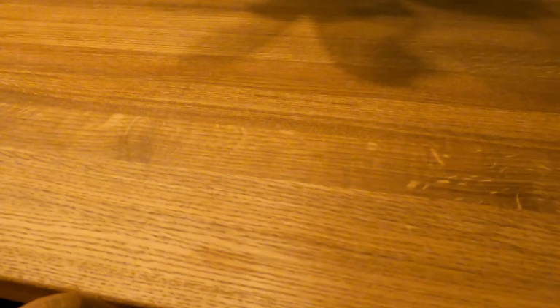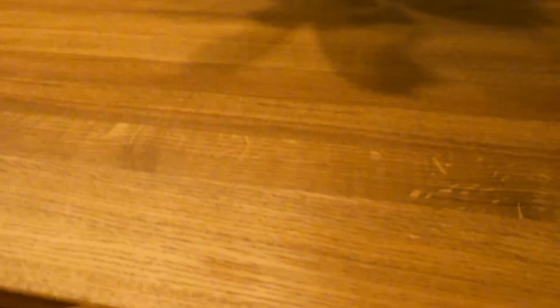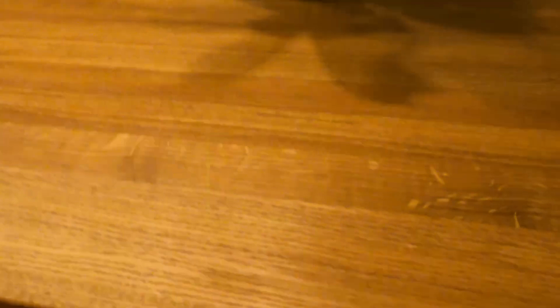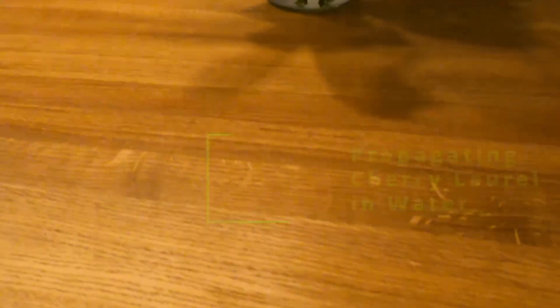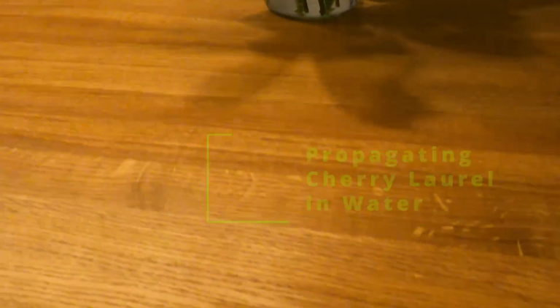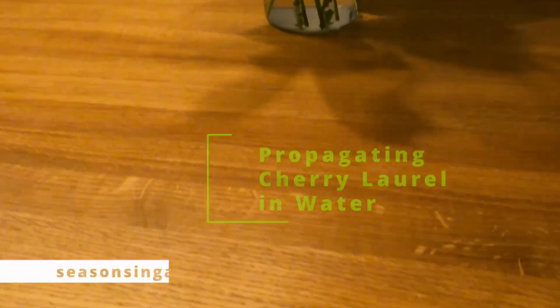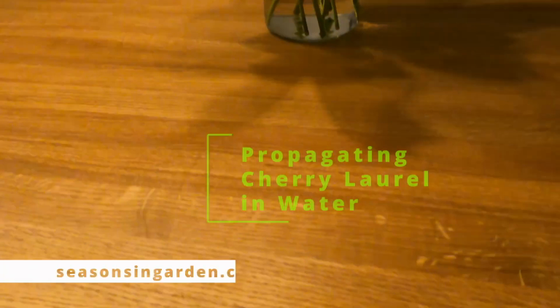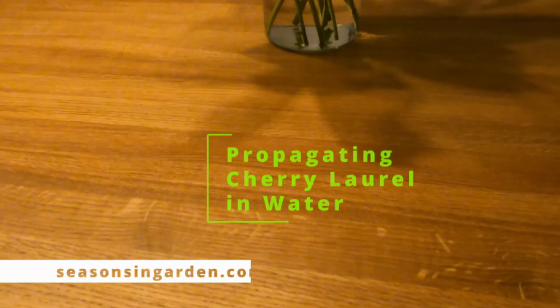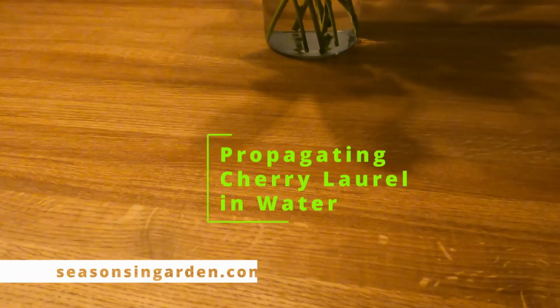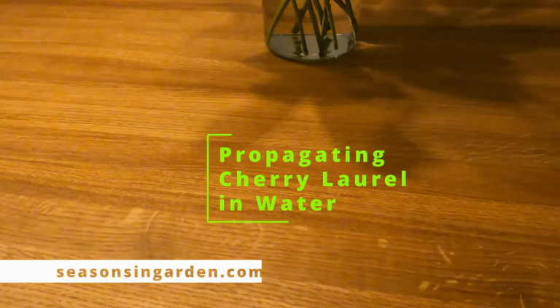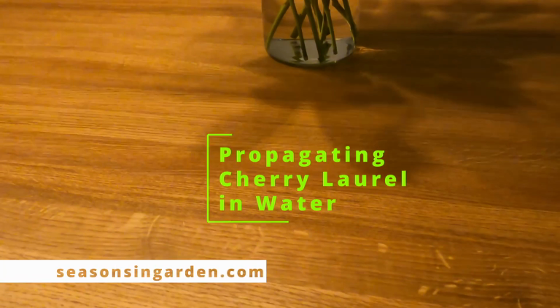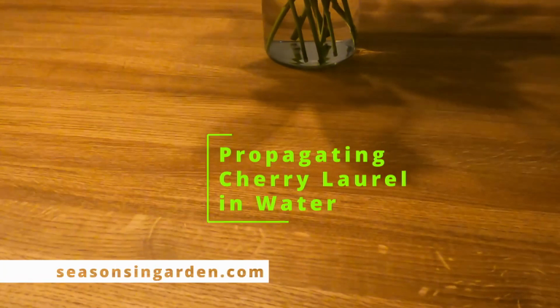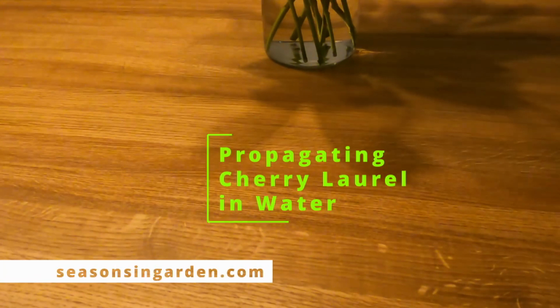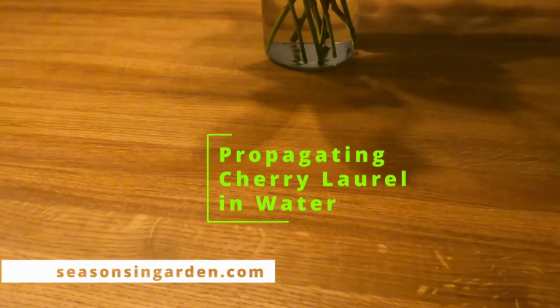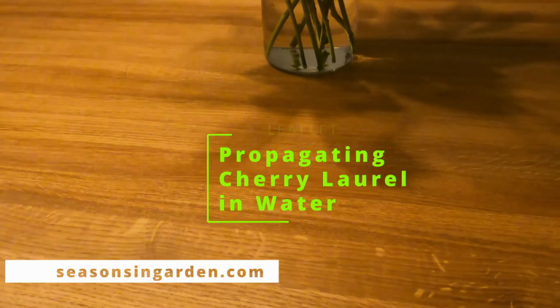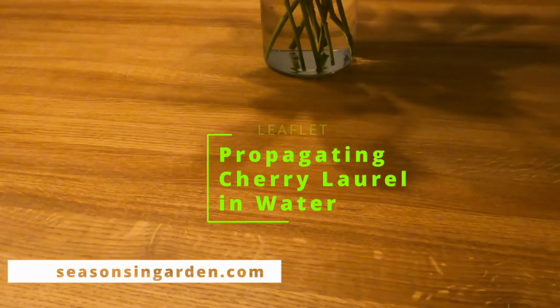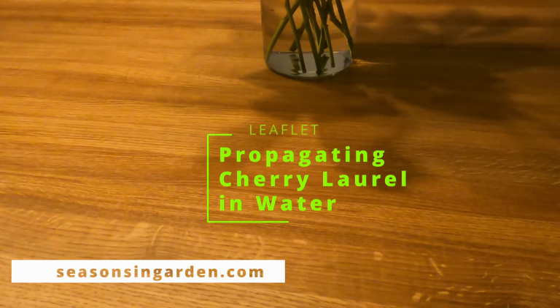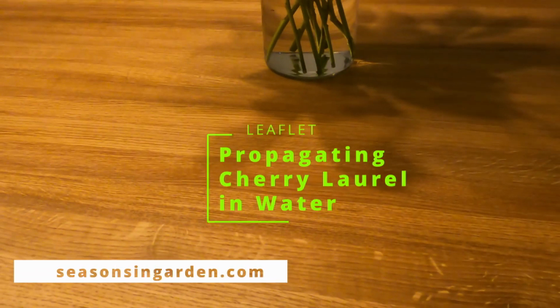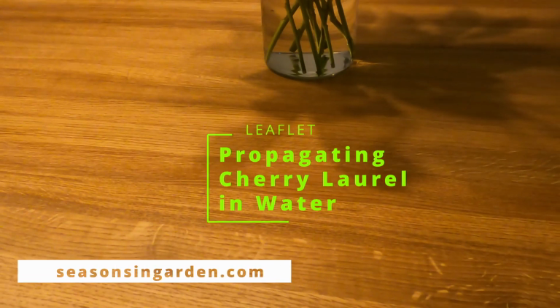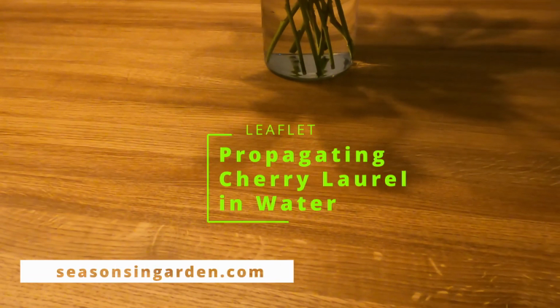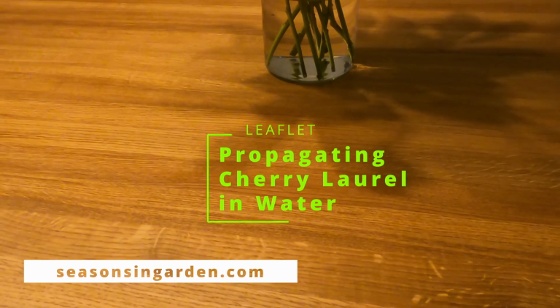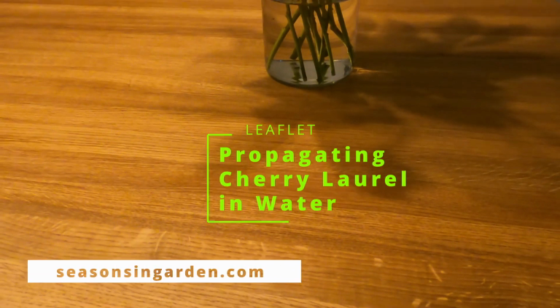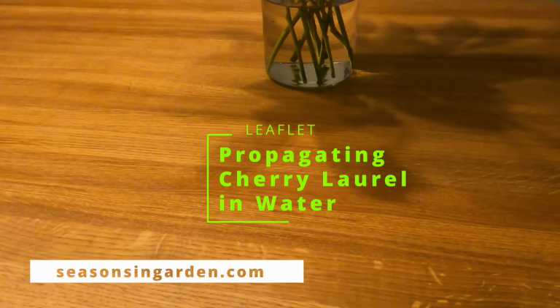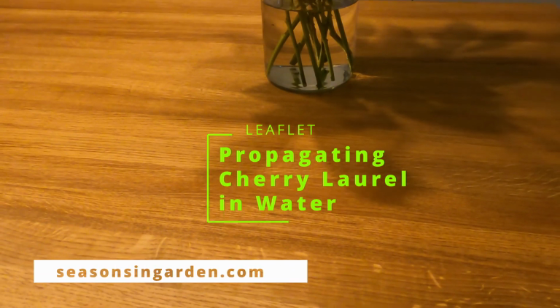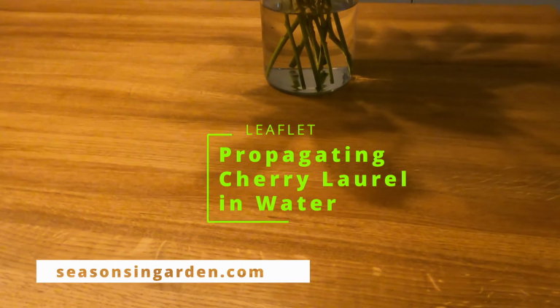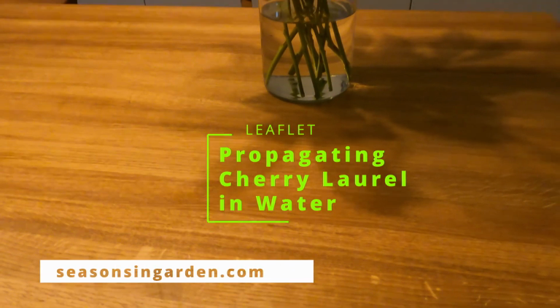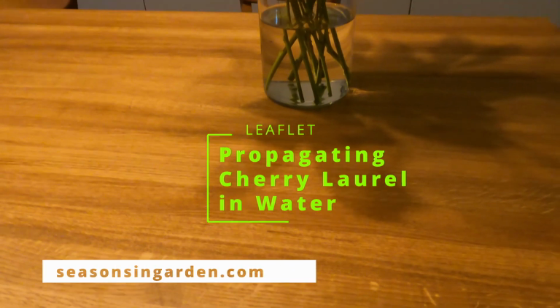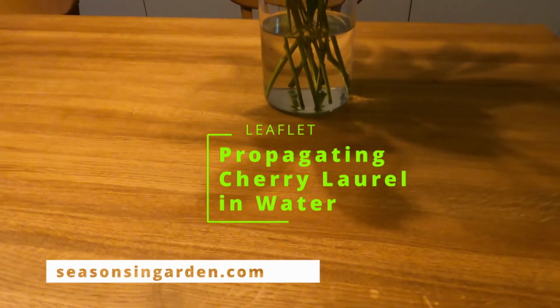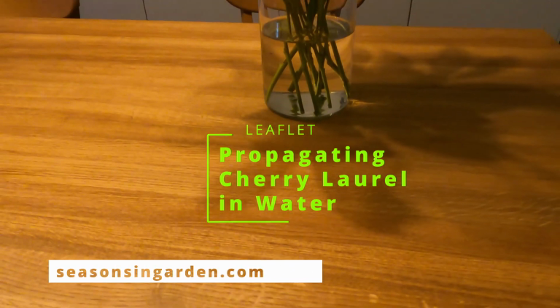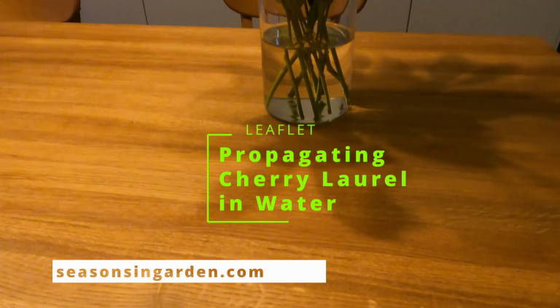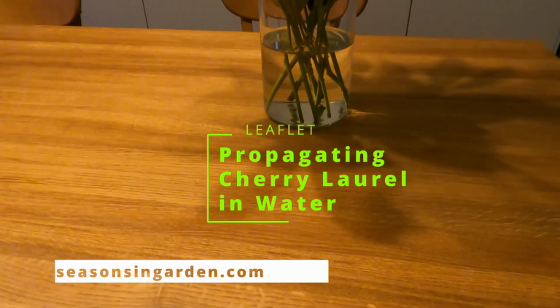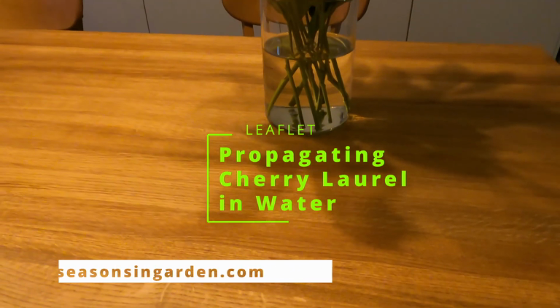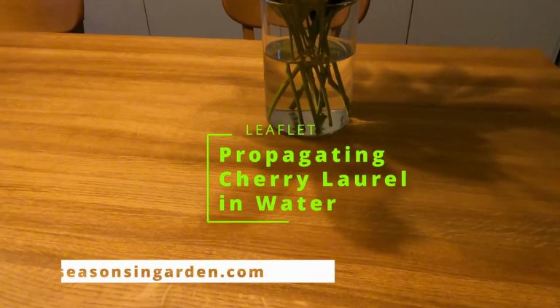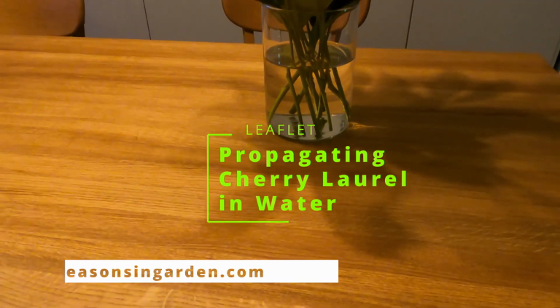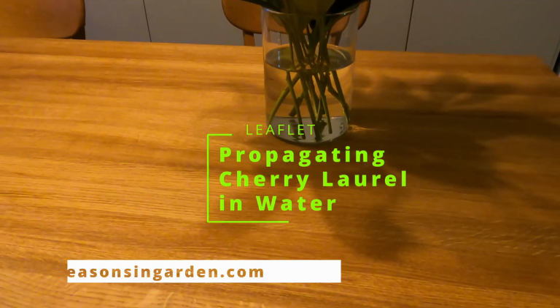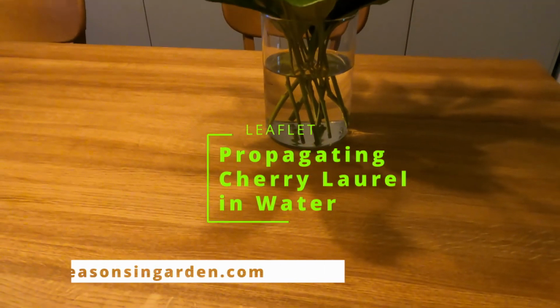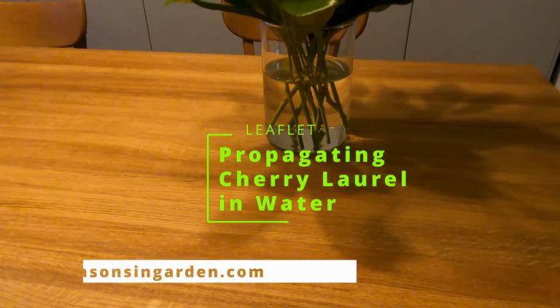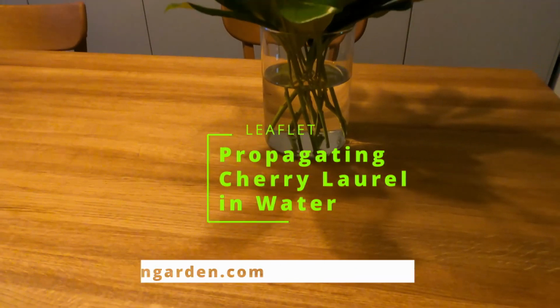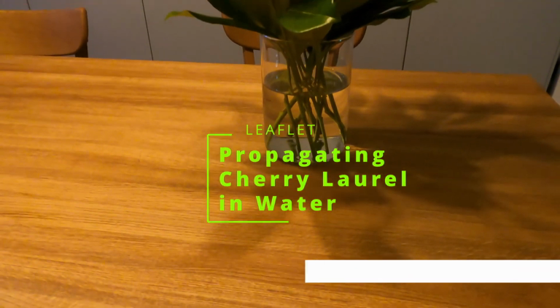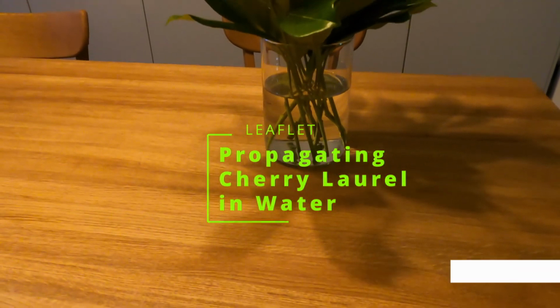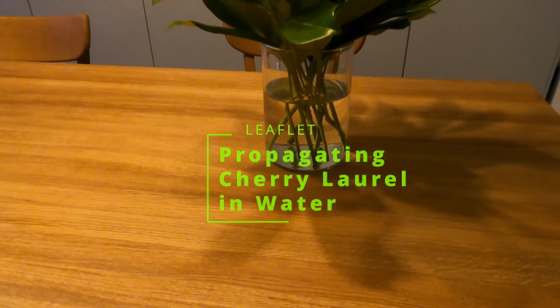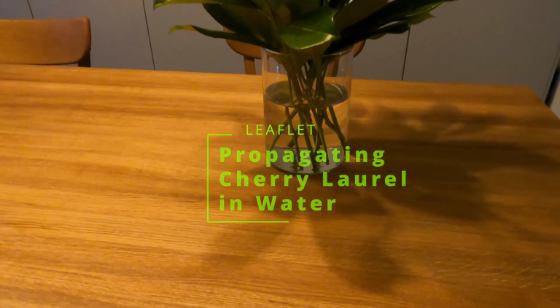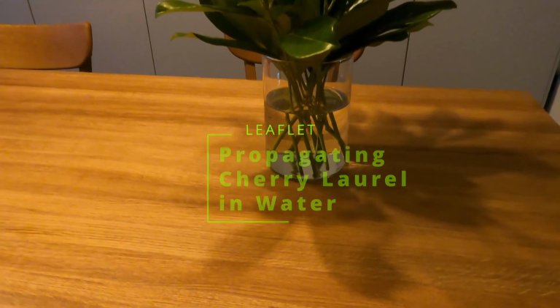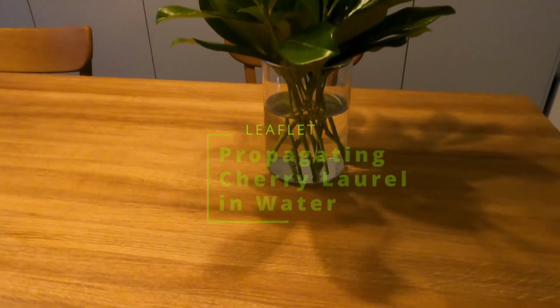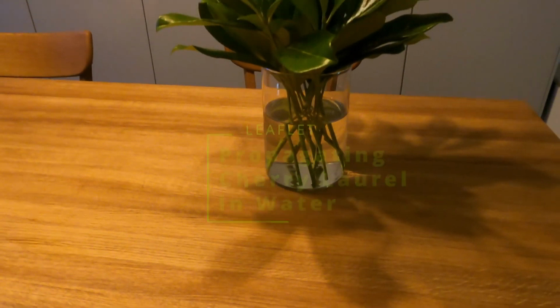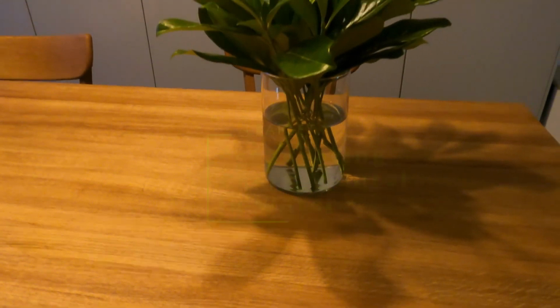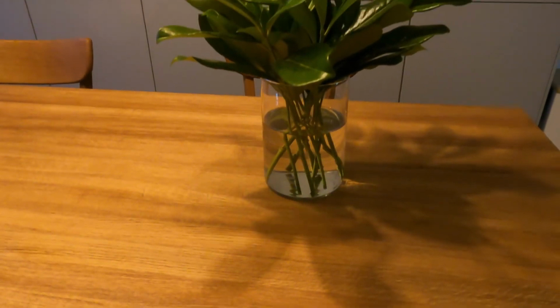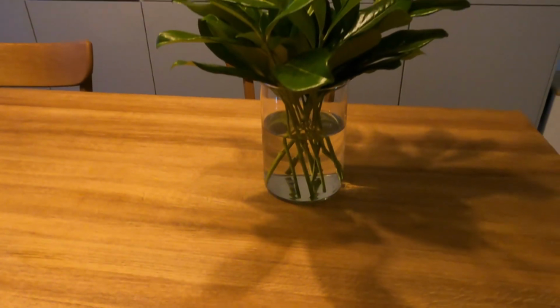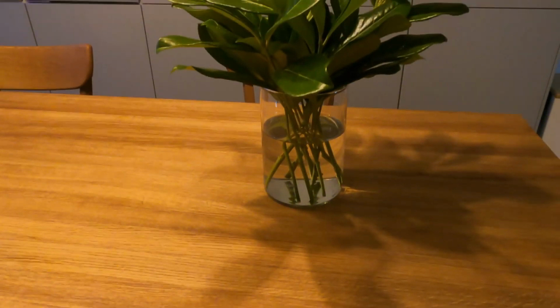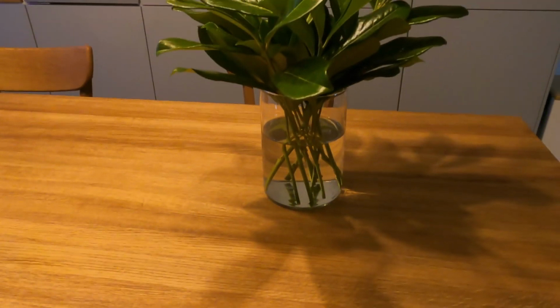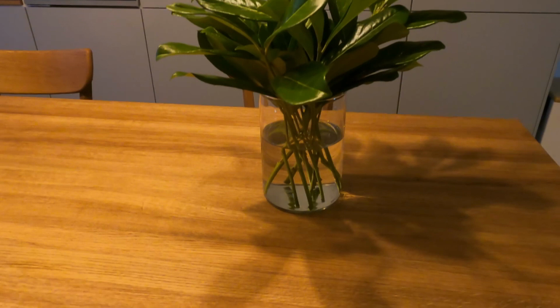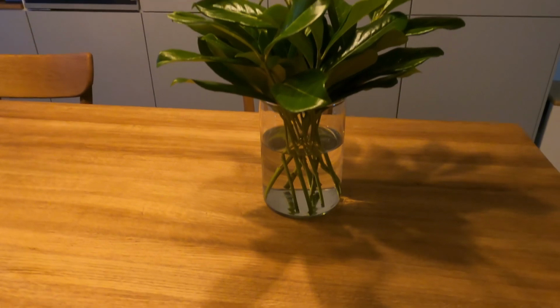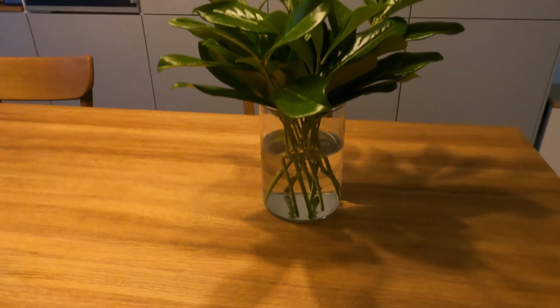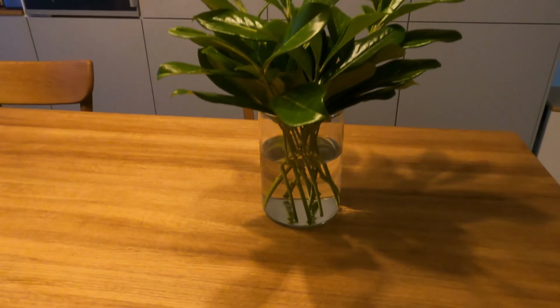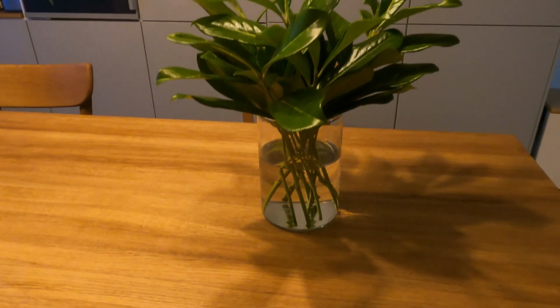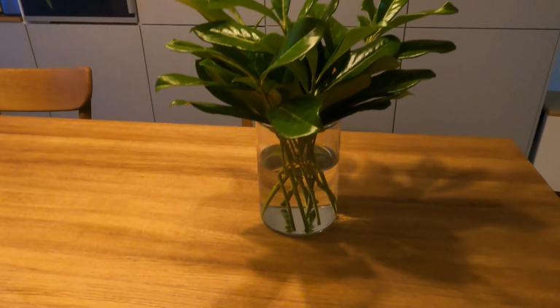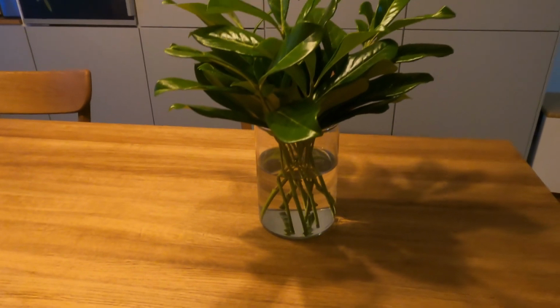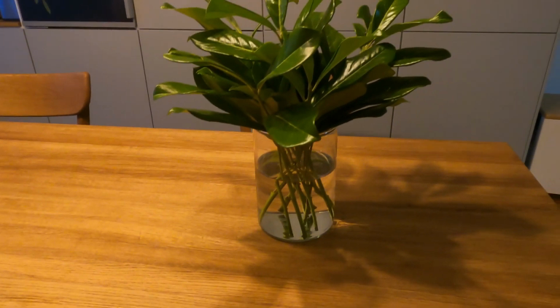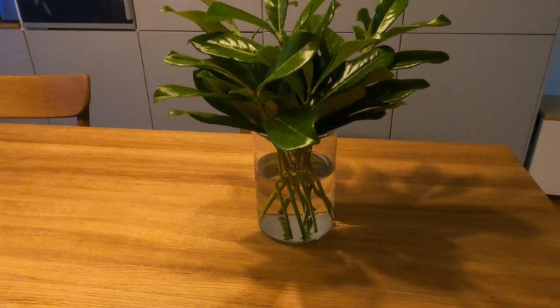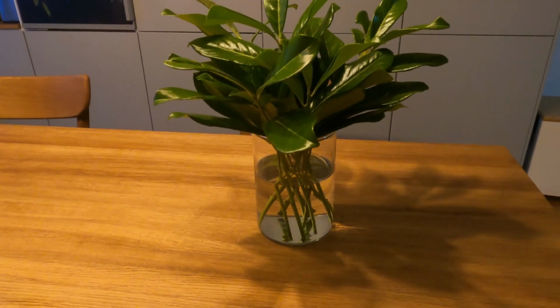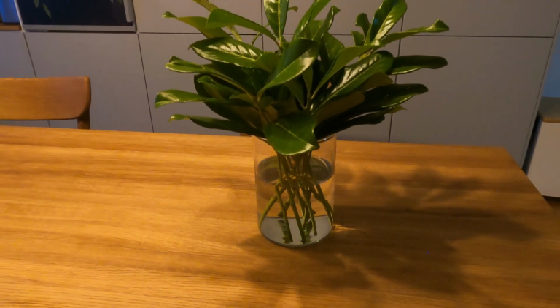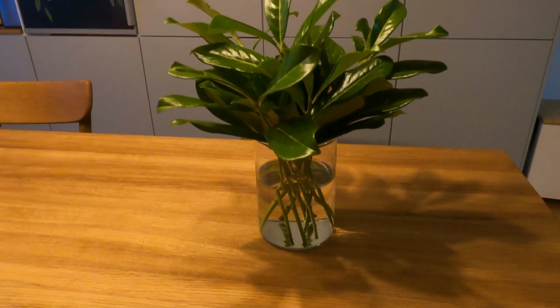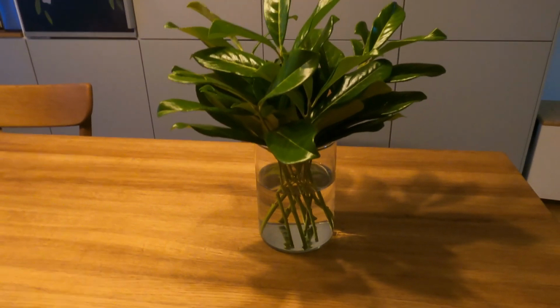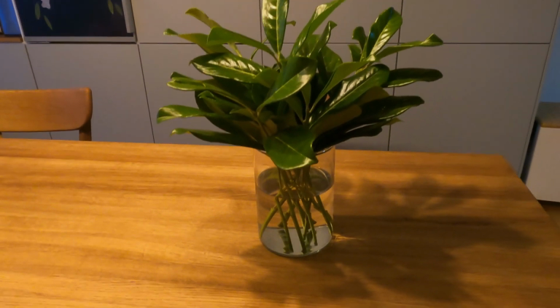Hi all, welcome to another leaflet video. In this video I'm going to show you how I propagate cherry laurel in water.